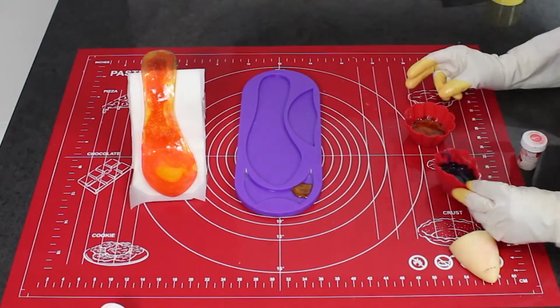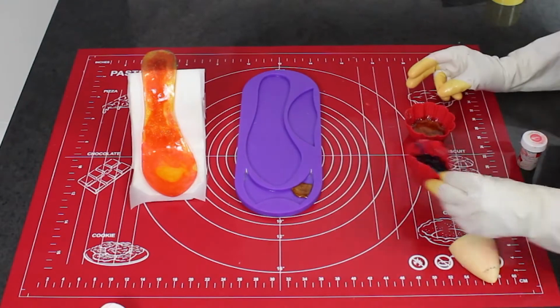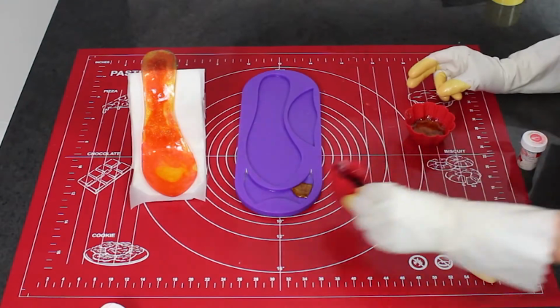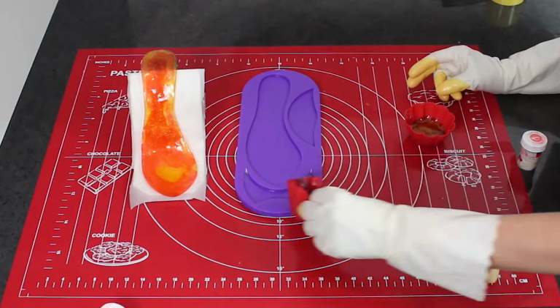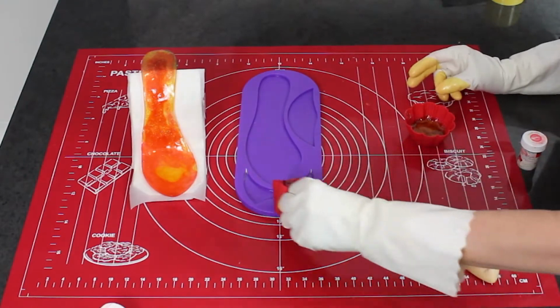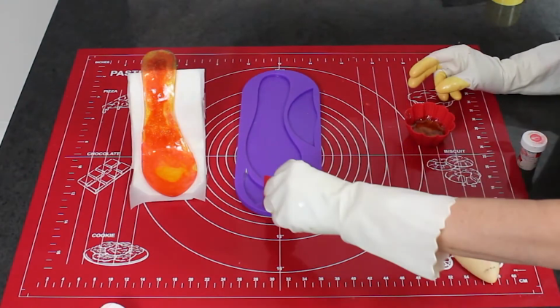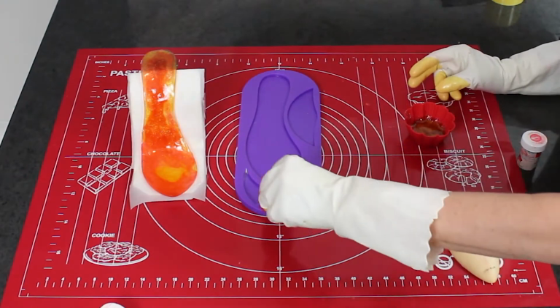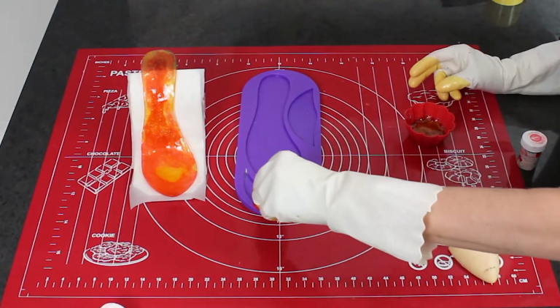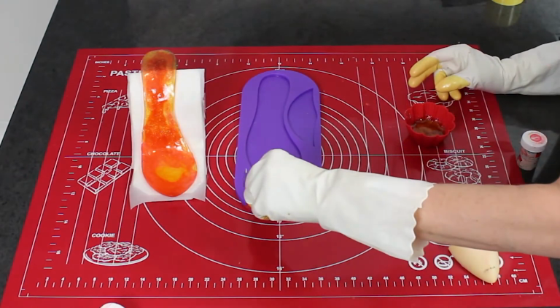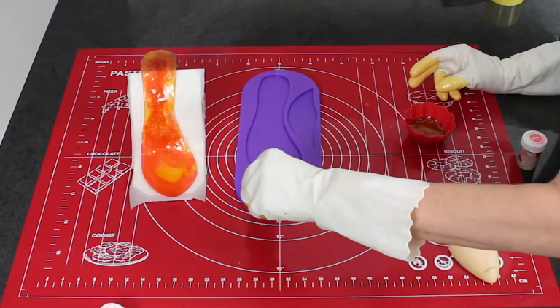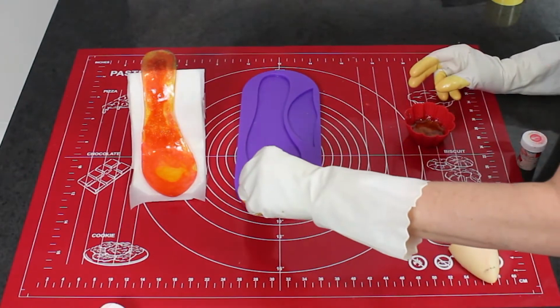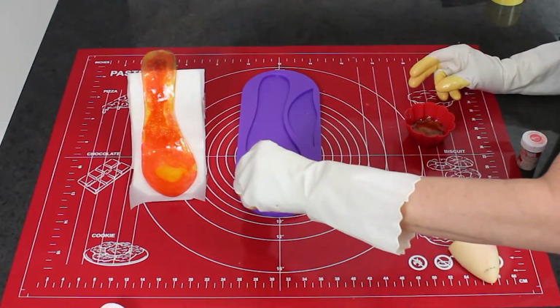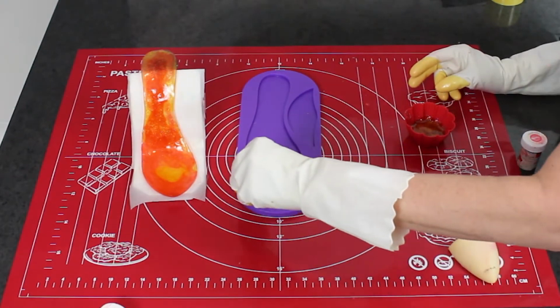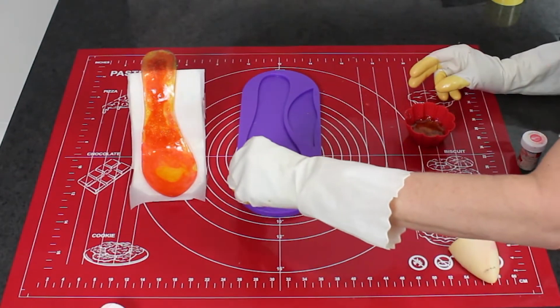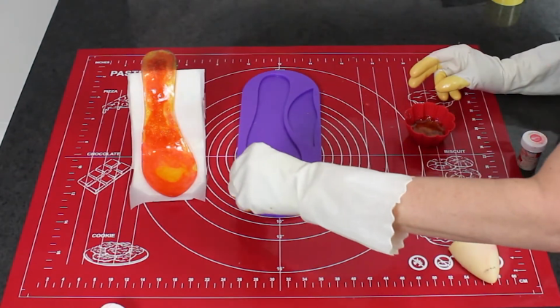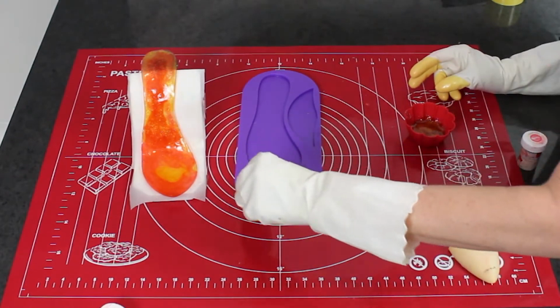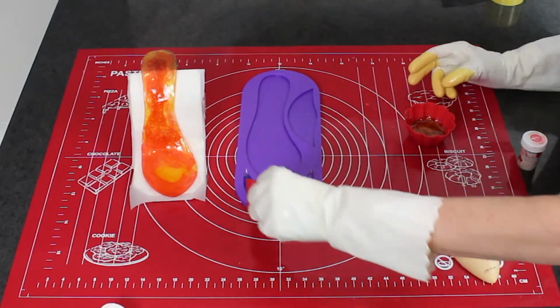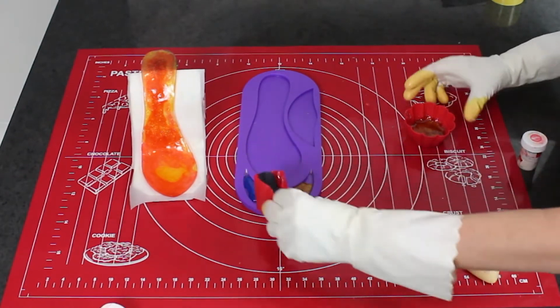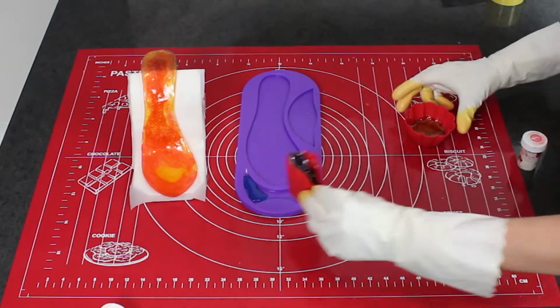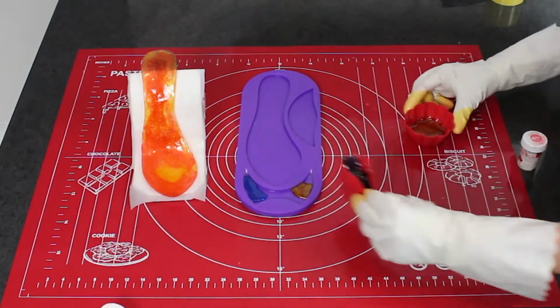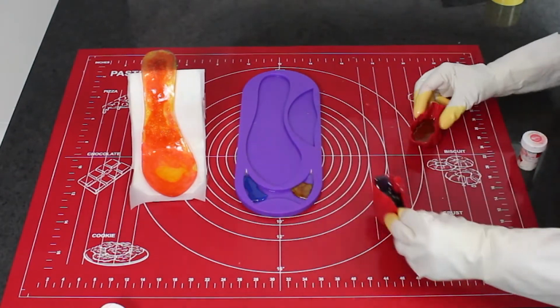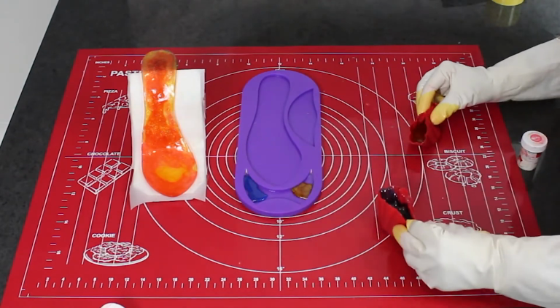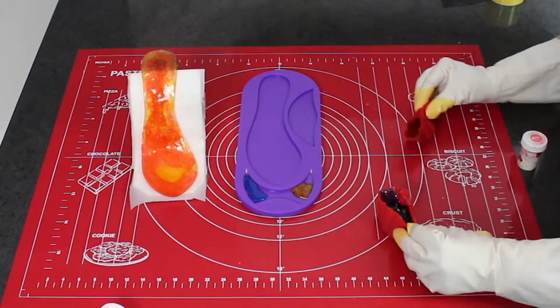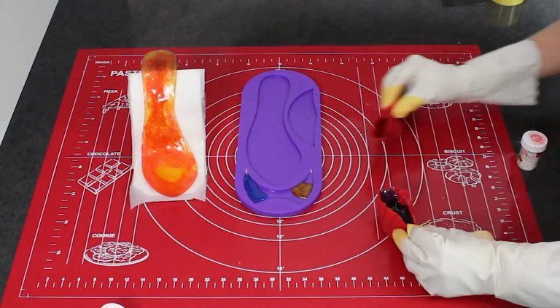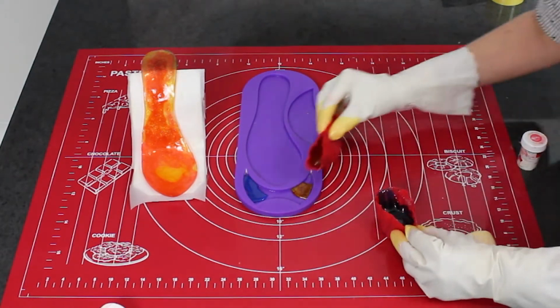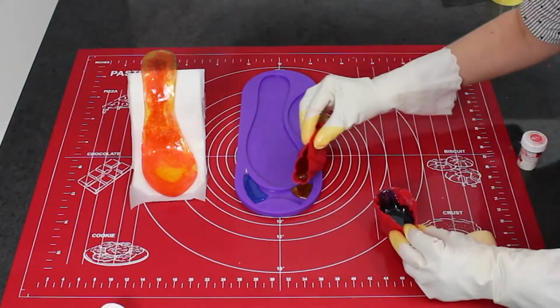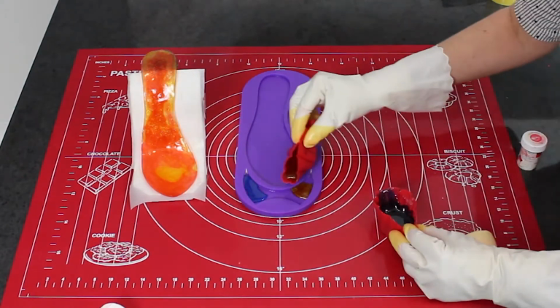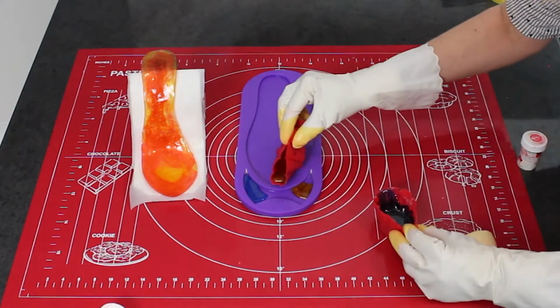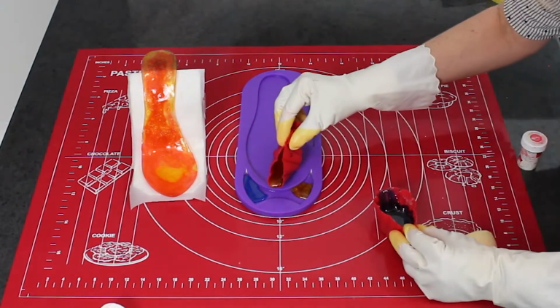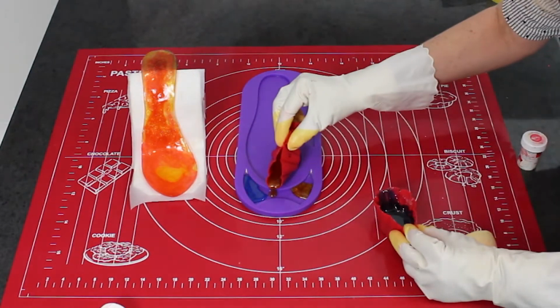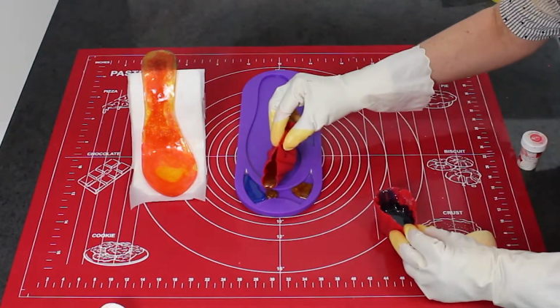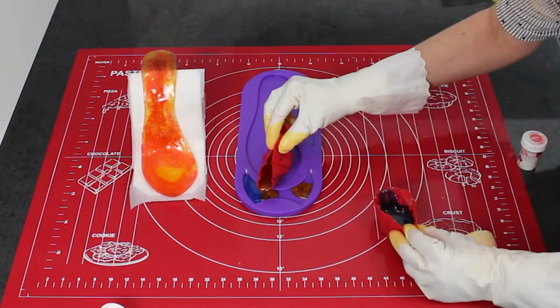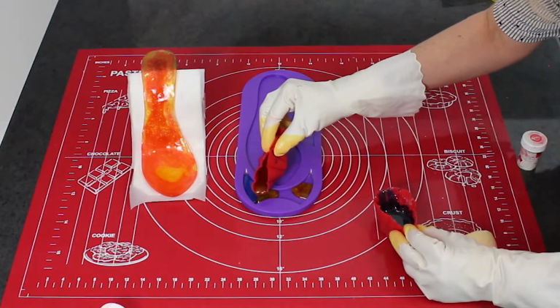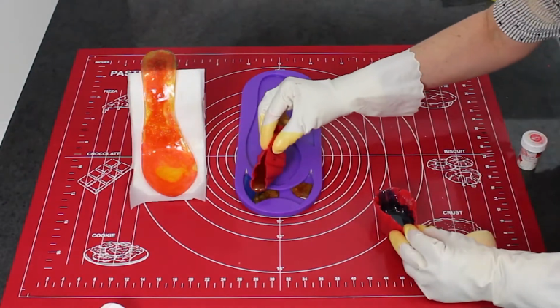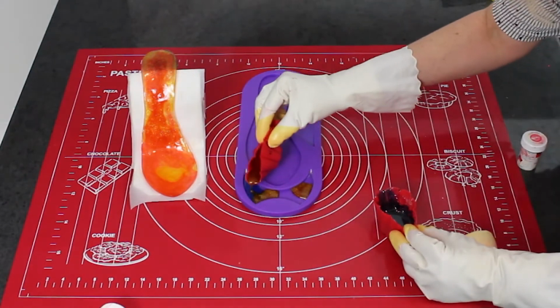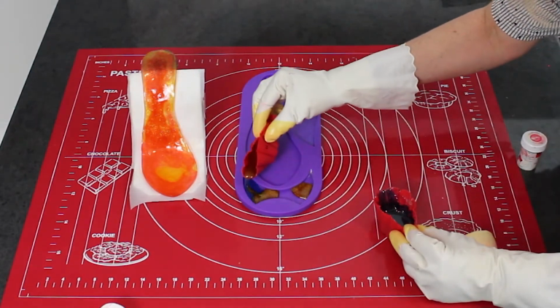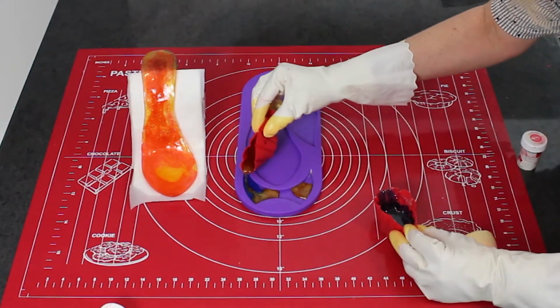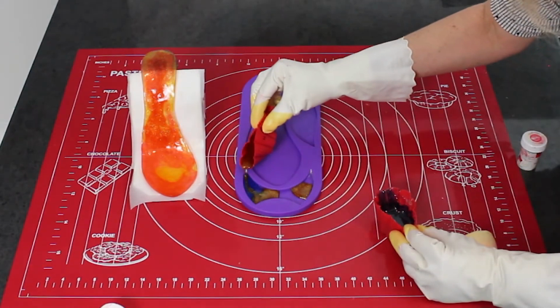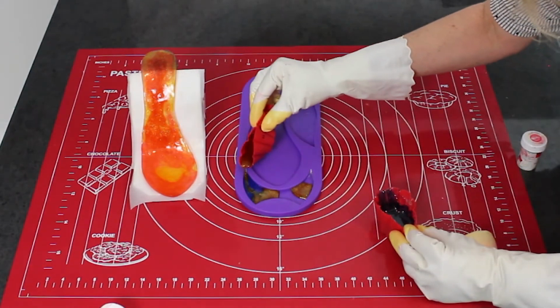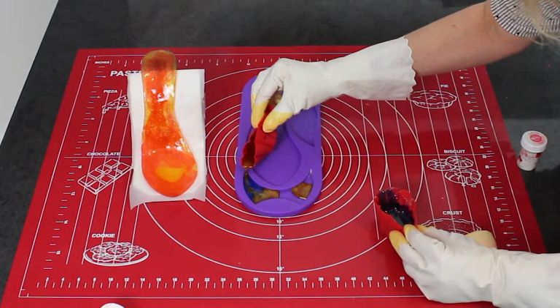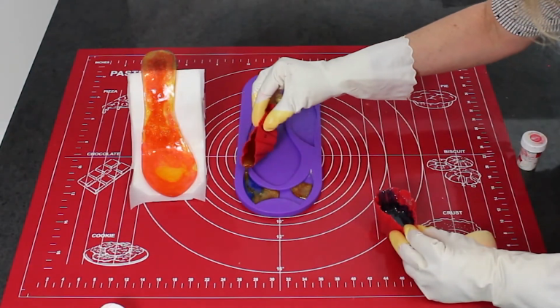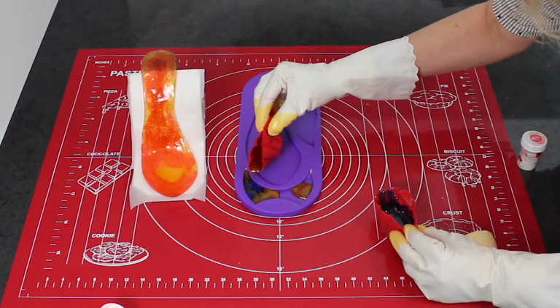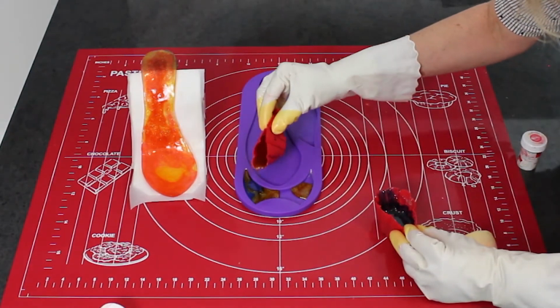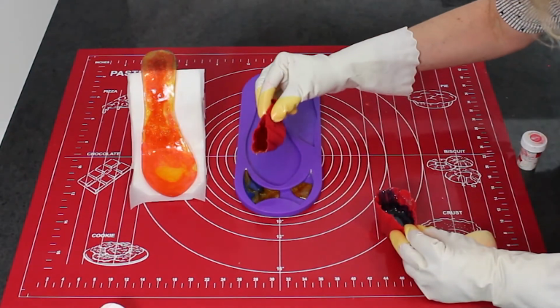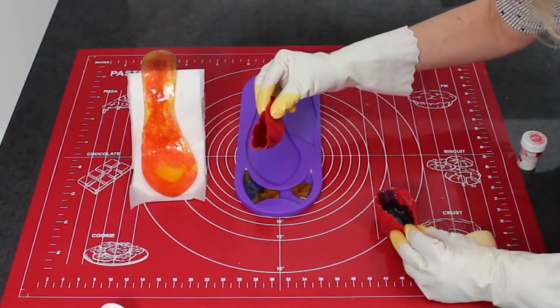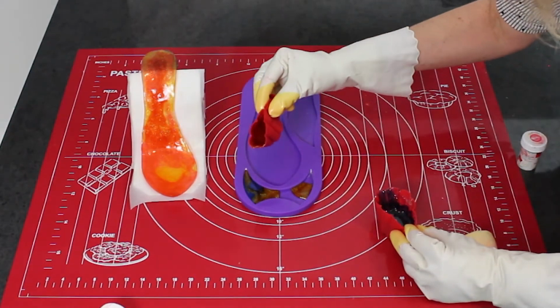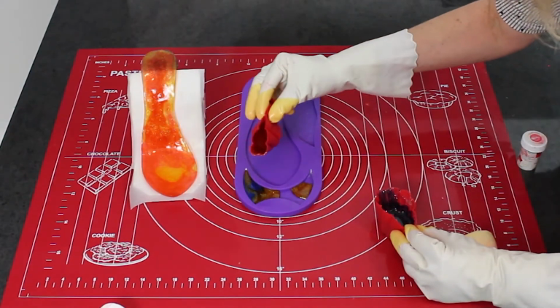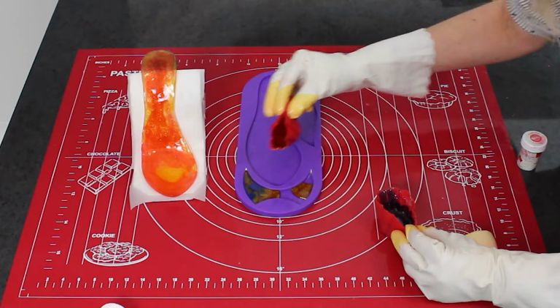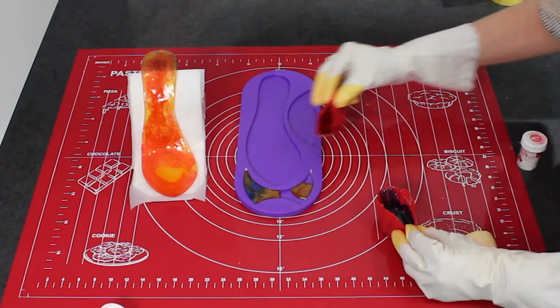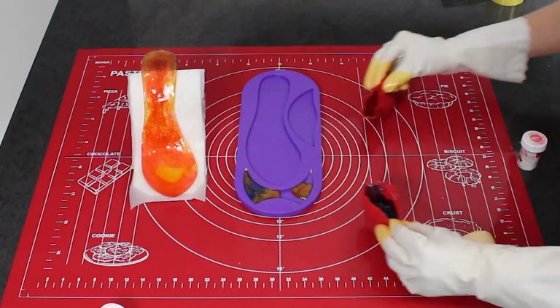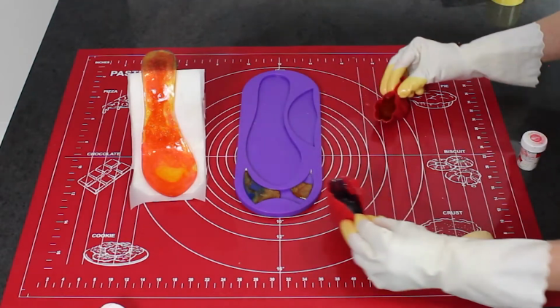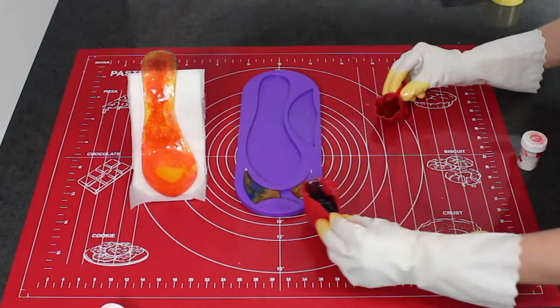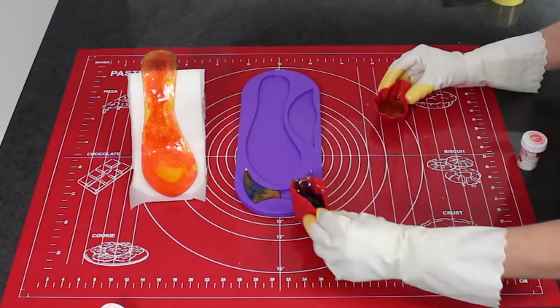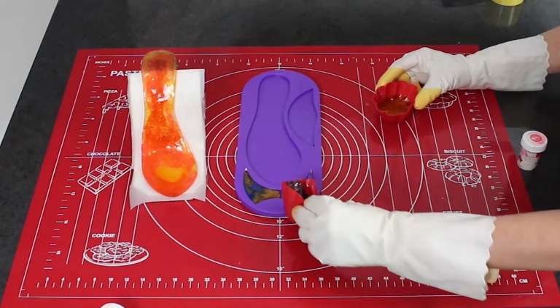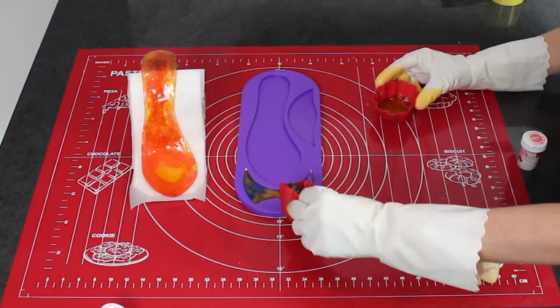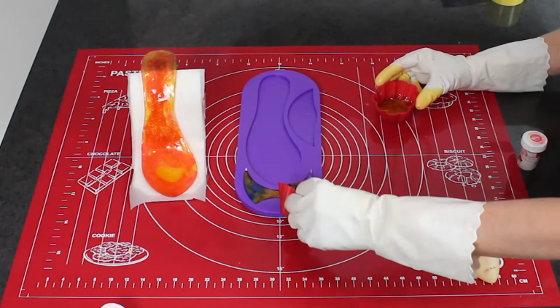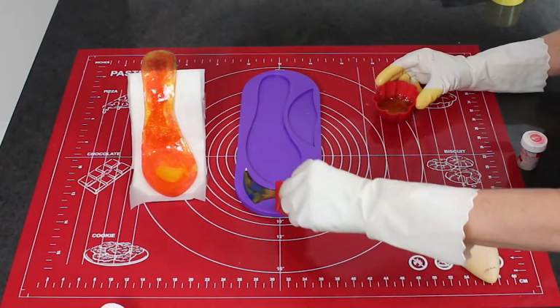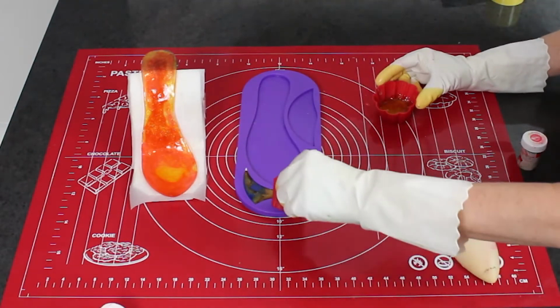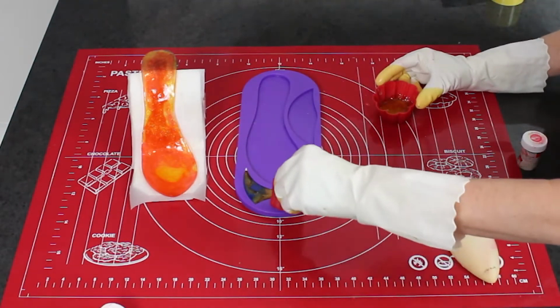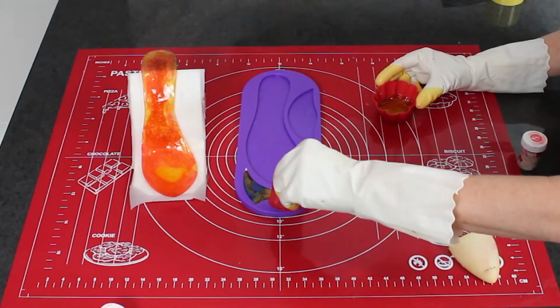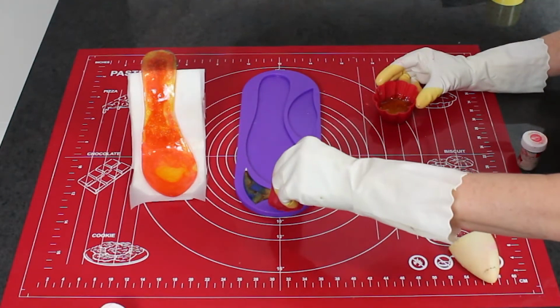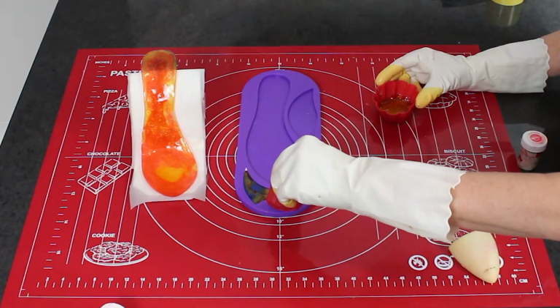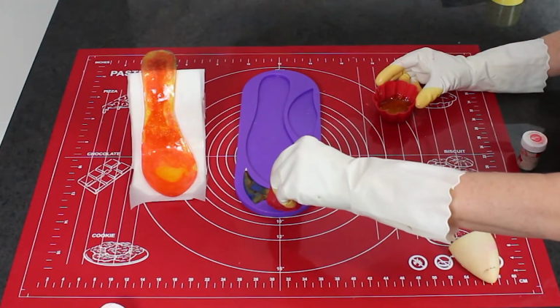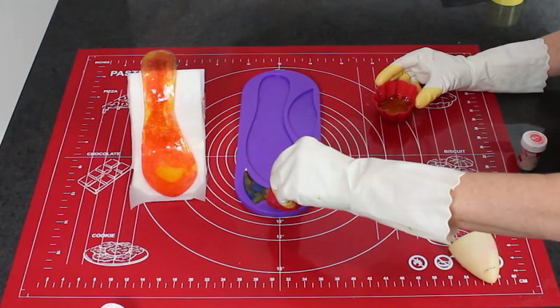Have fun with the colours you use. I really enjoyed mixing different colours for each of the different shoe pieces I used.